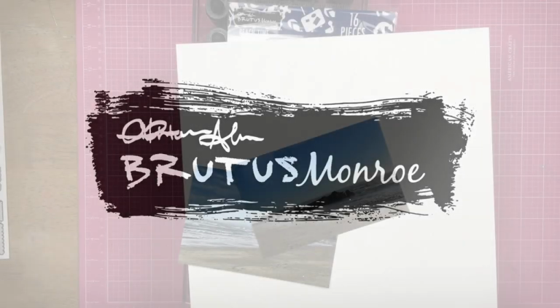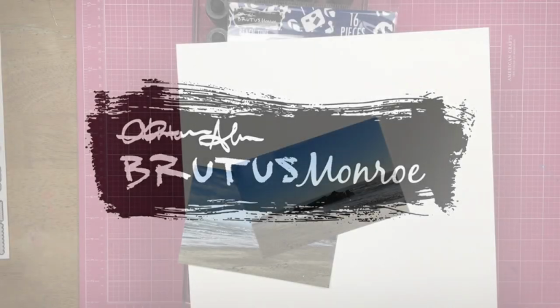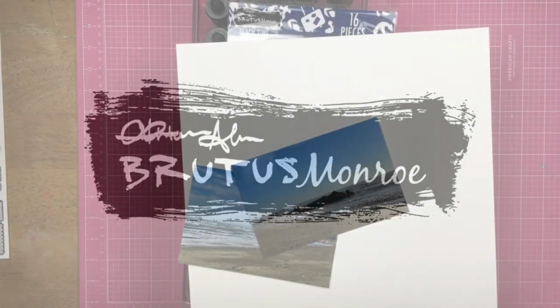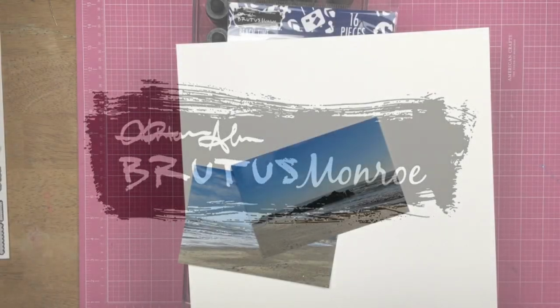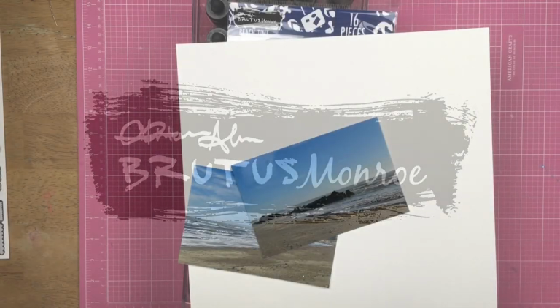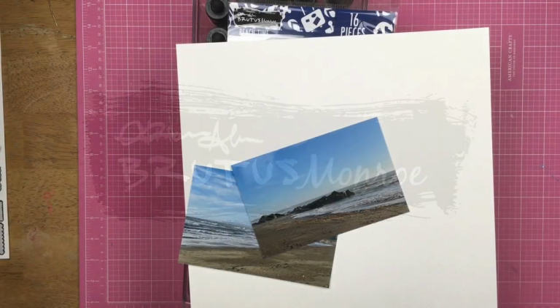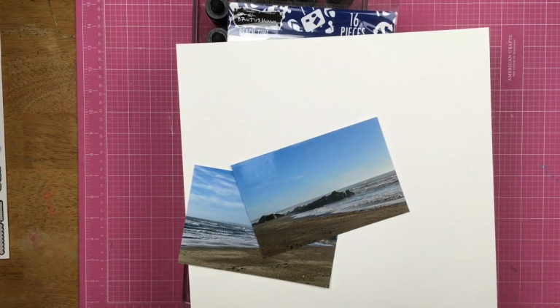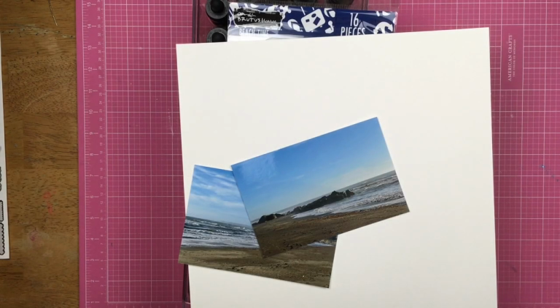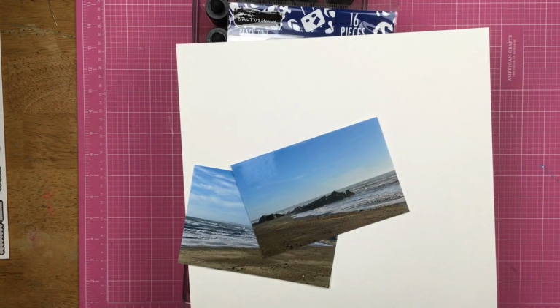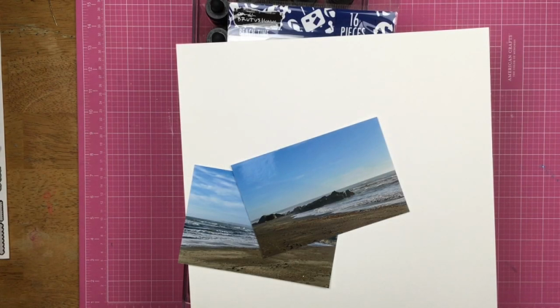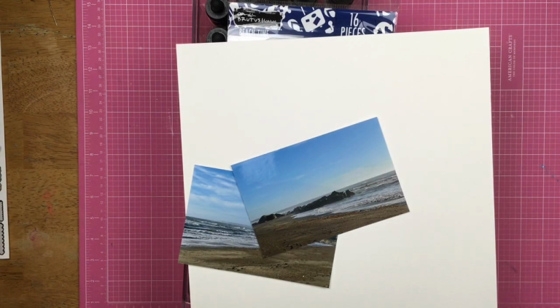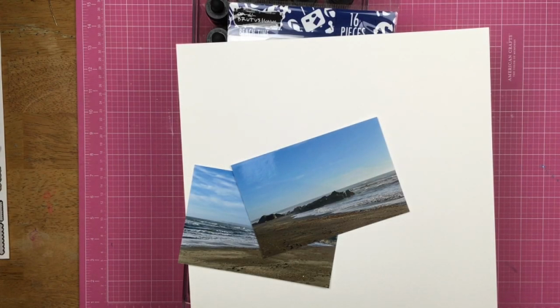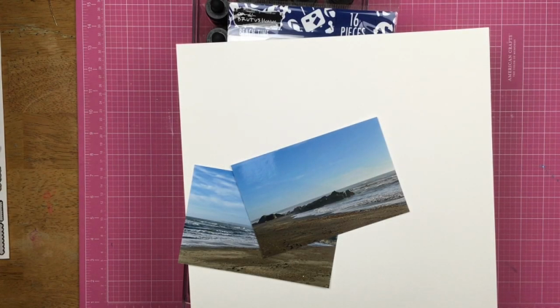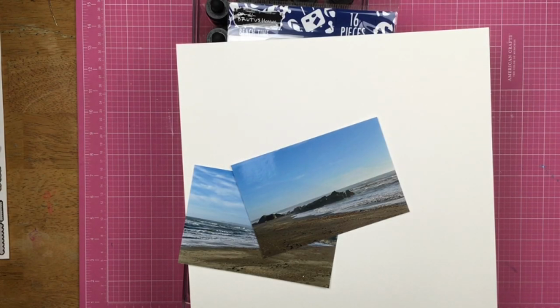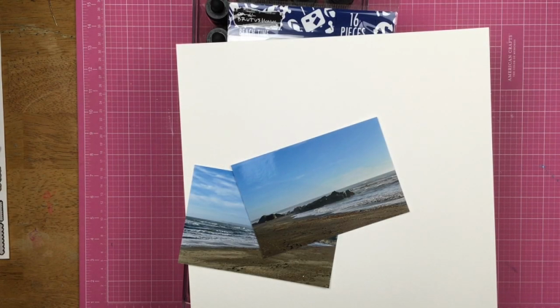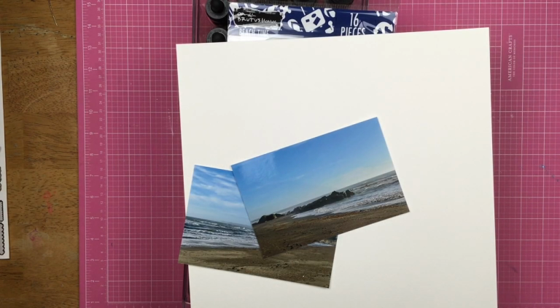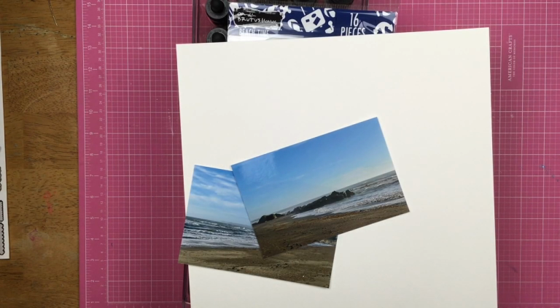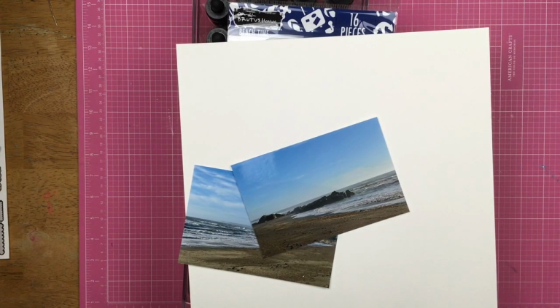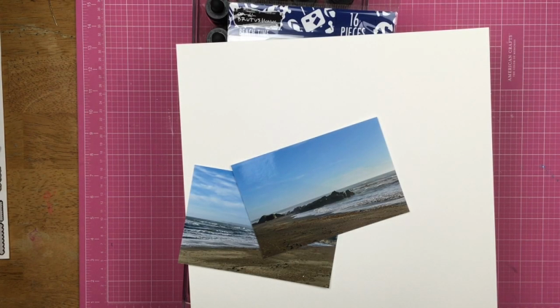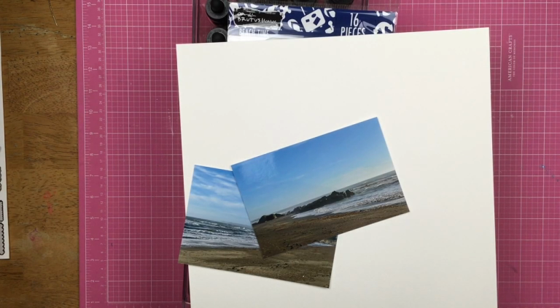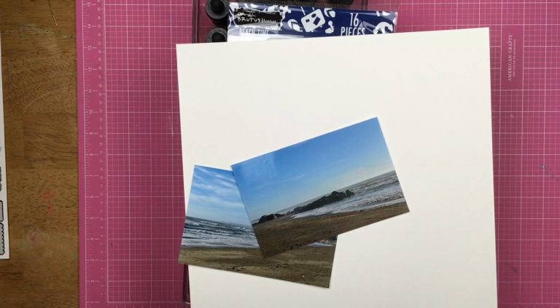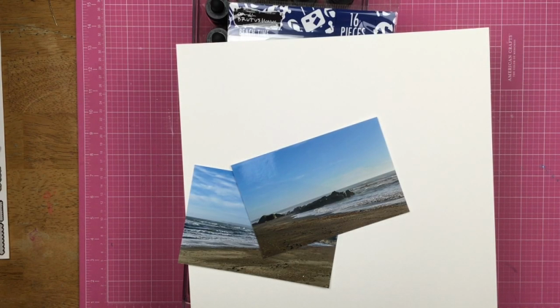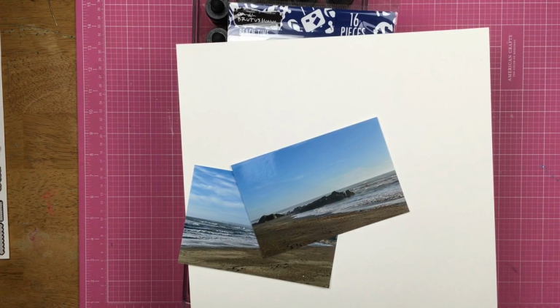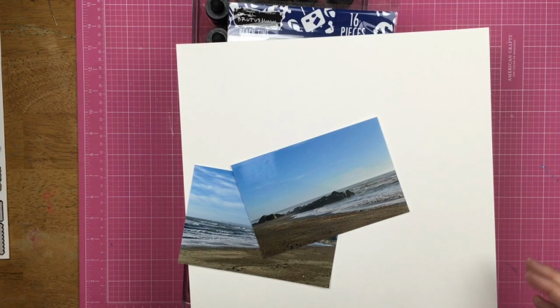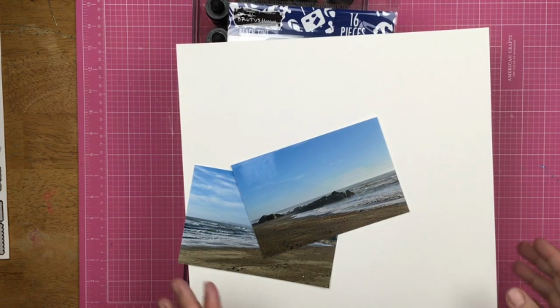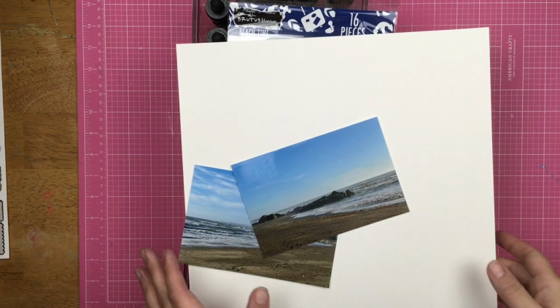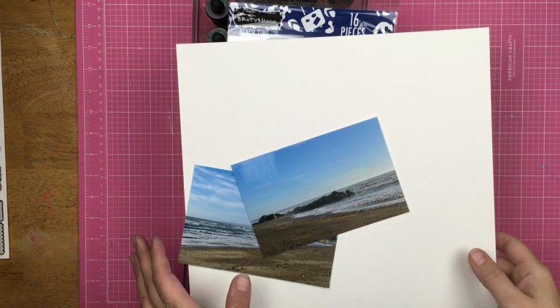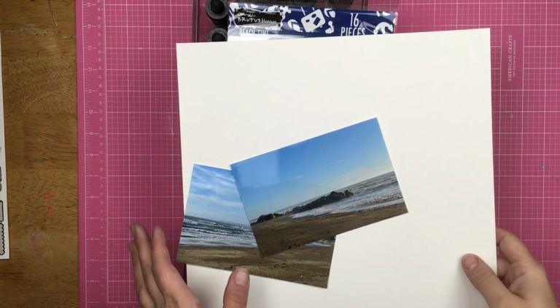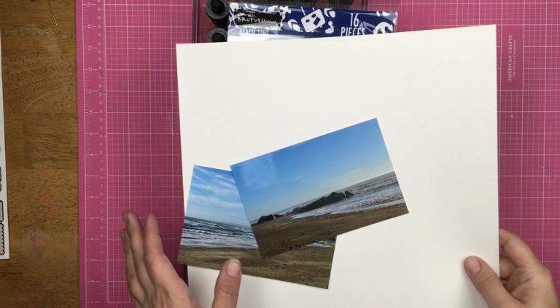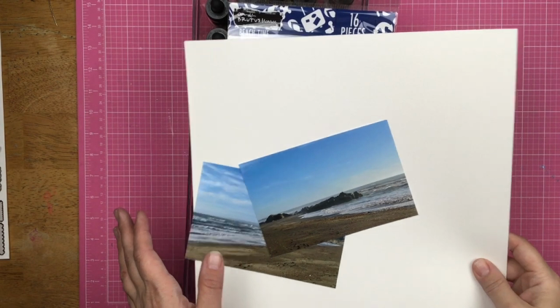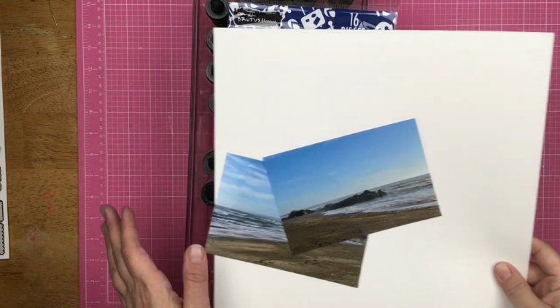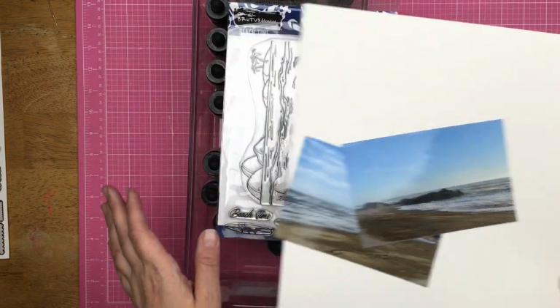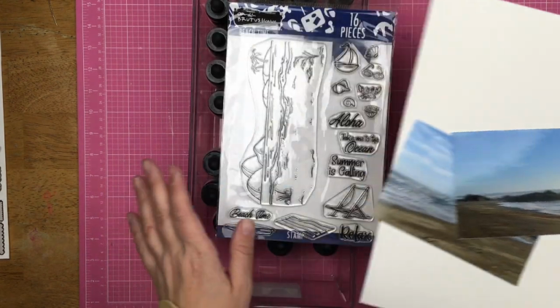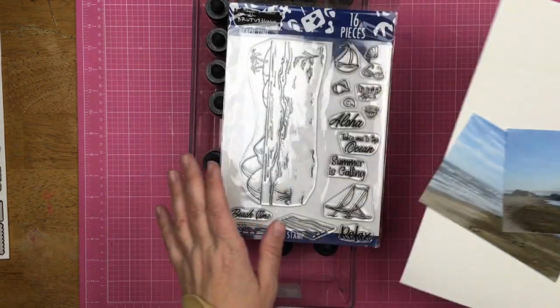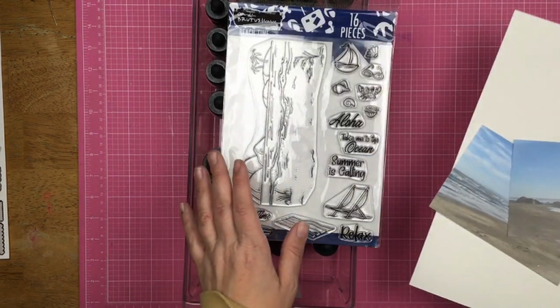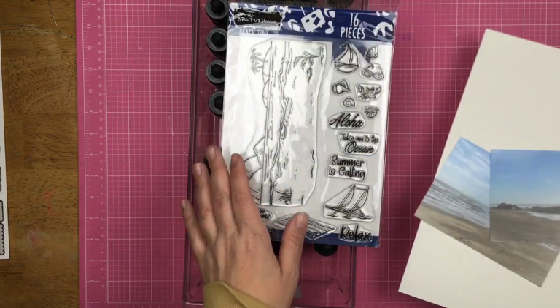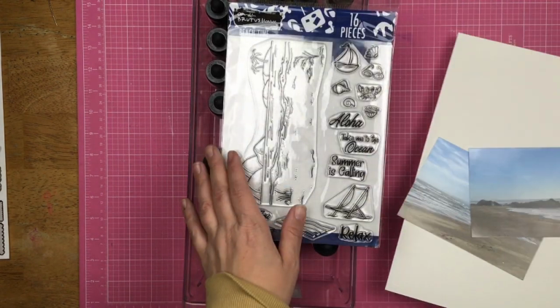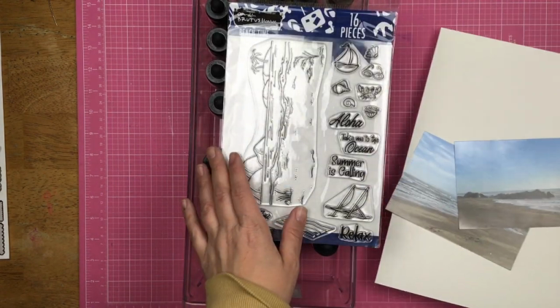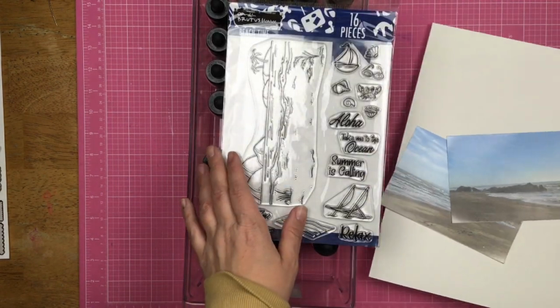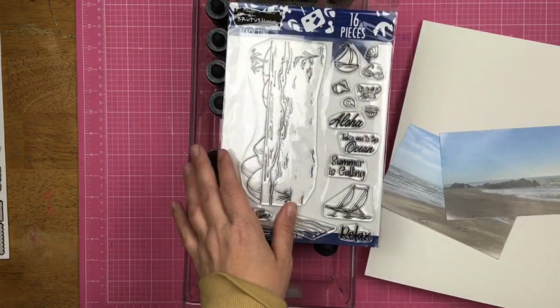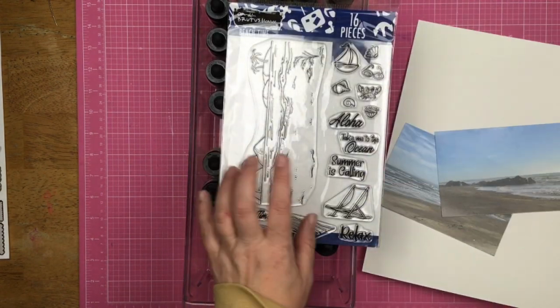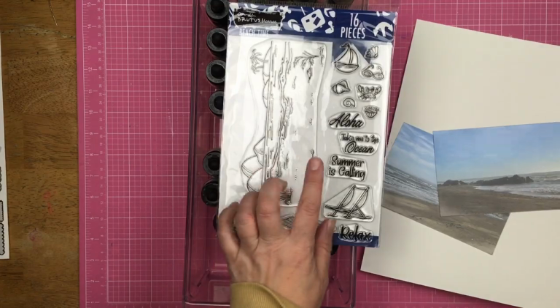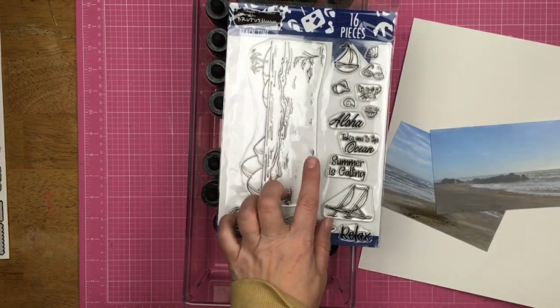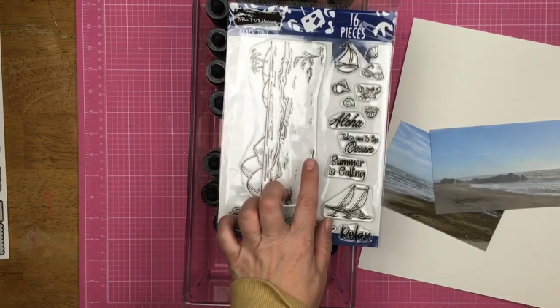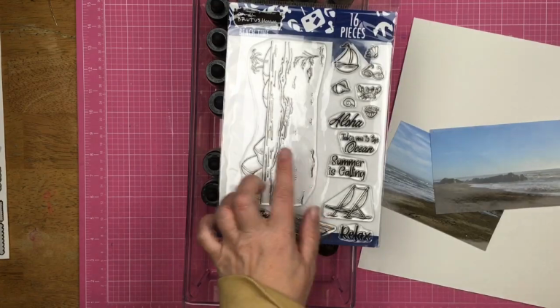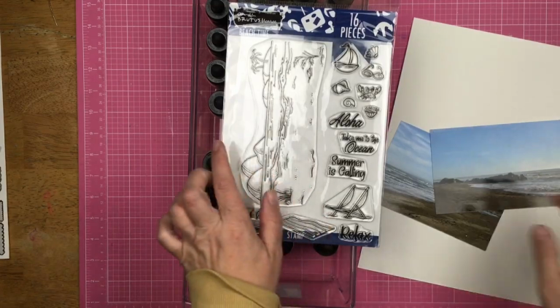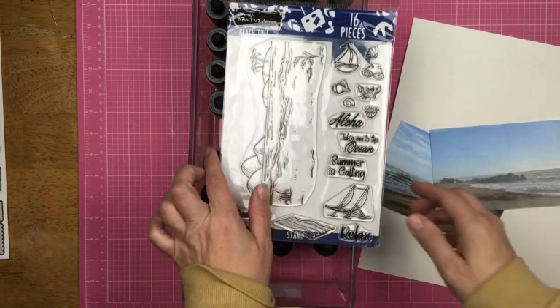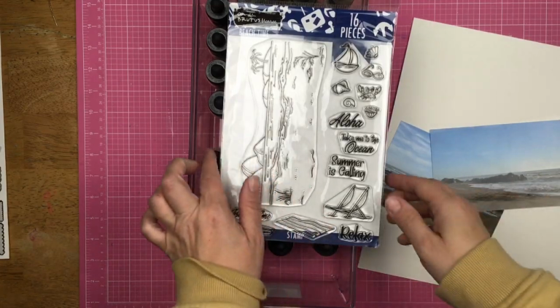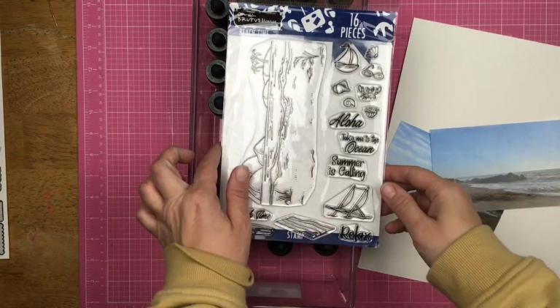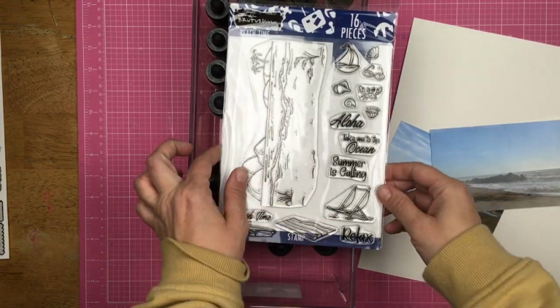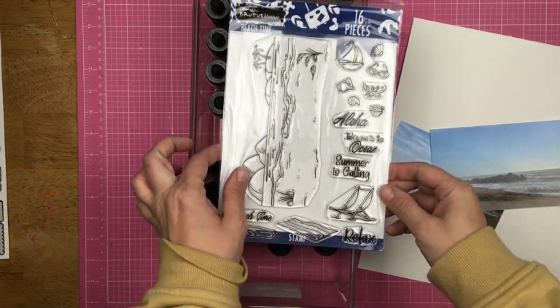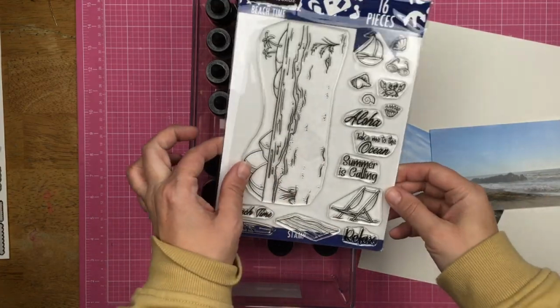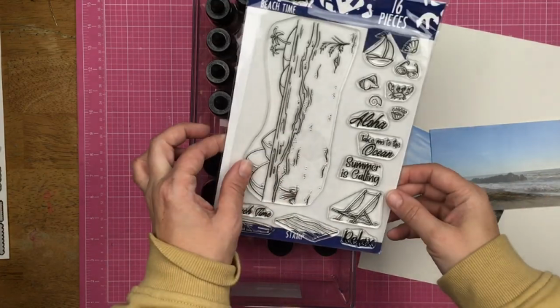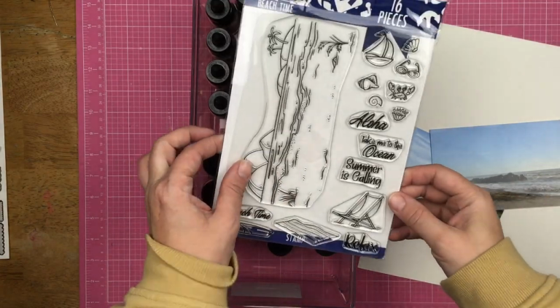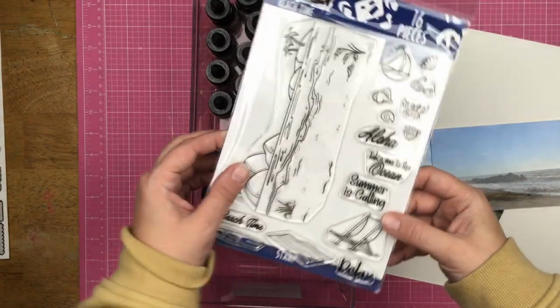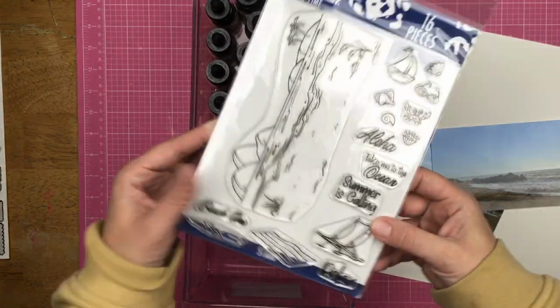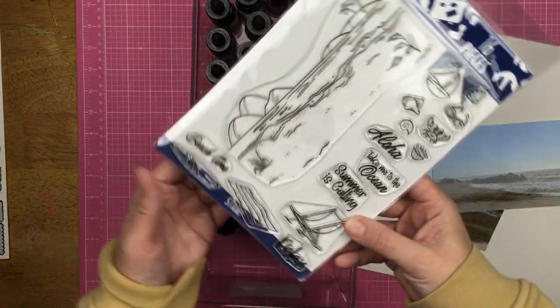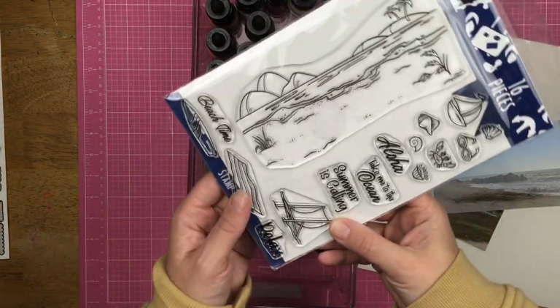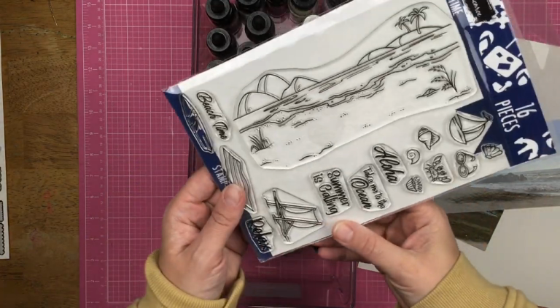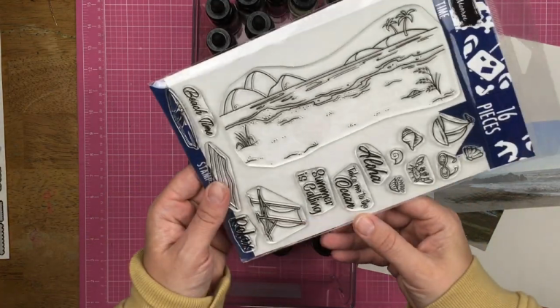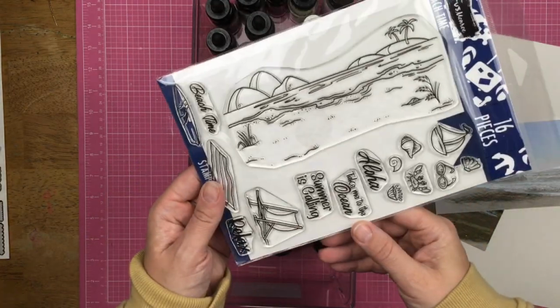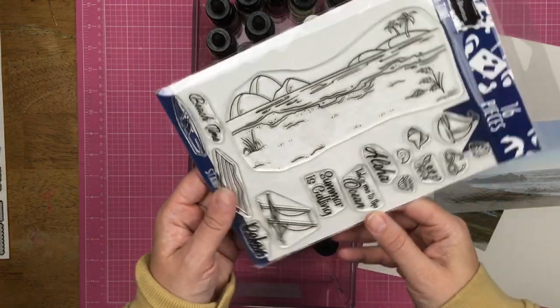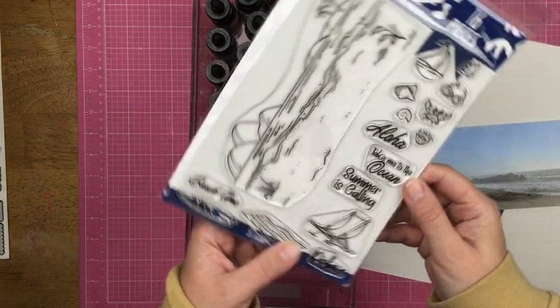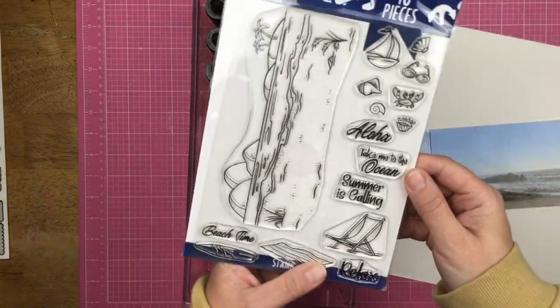Hey guys, Sanda here. Welcome back to the channel. Today I am playing with these stamps from Brutus Monroe called Beach Time.